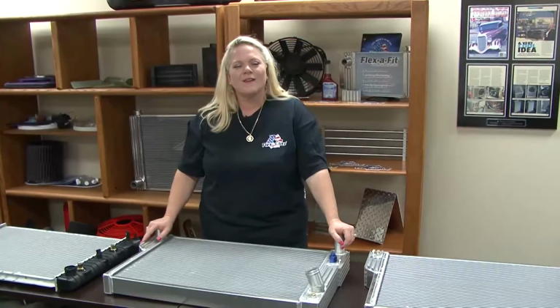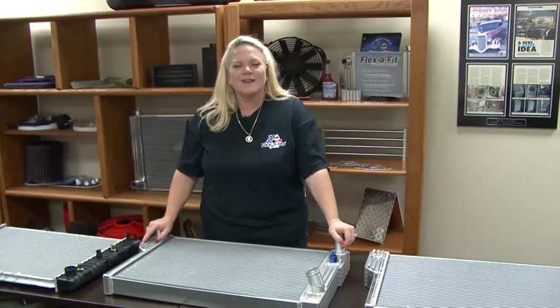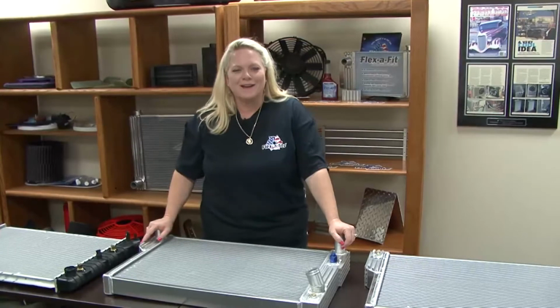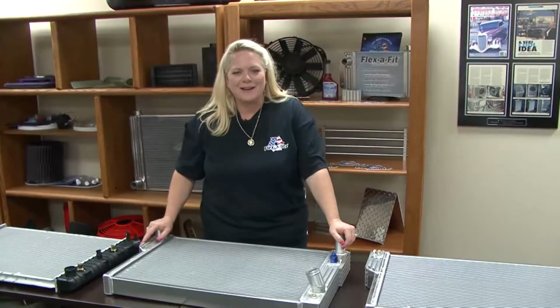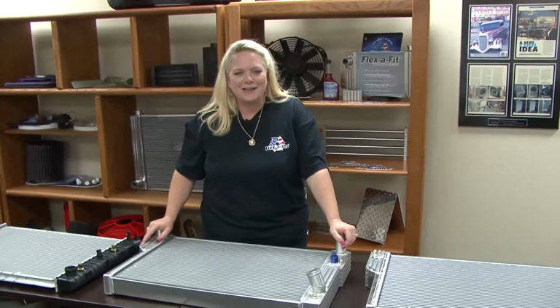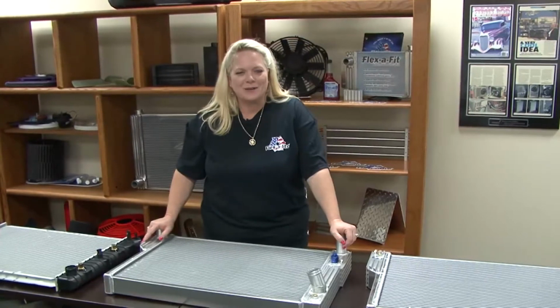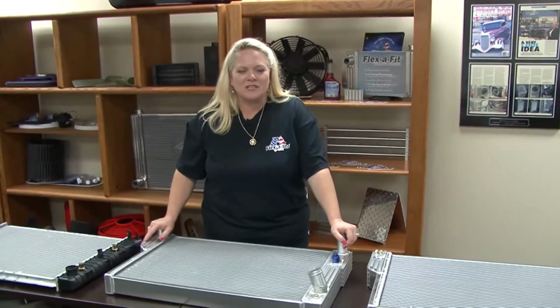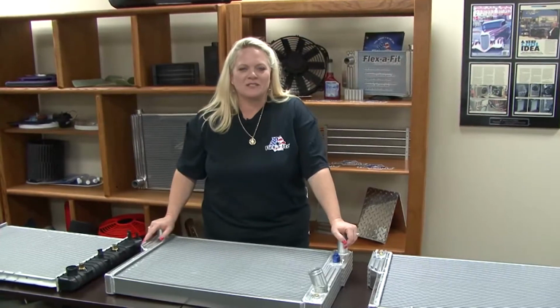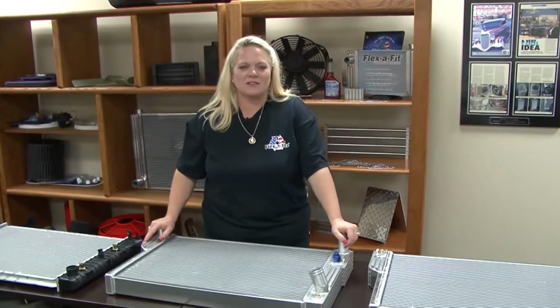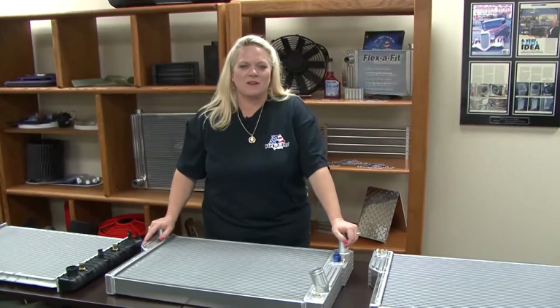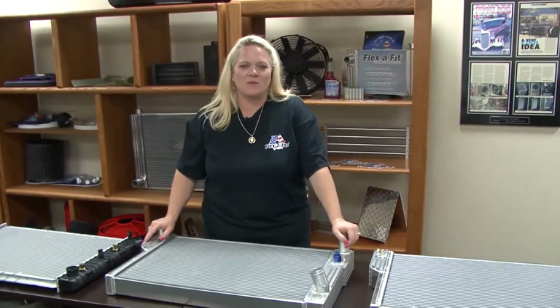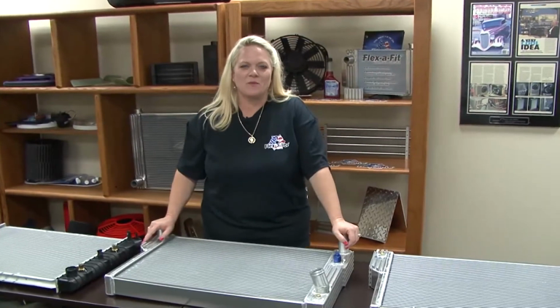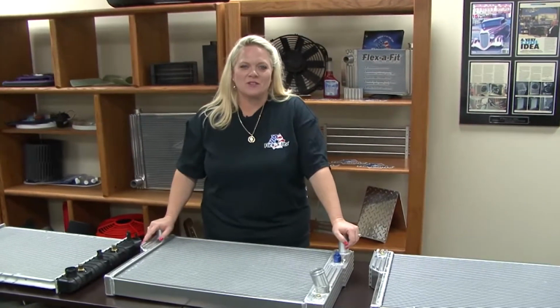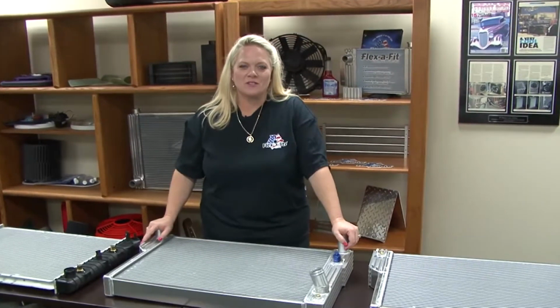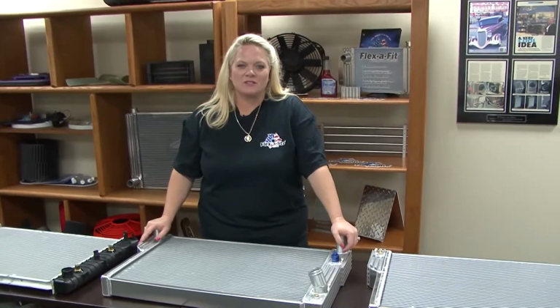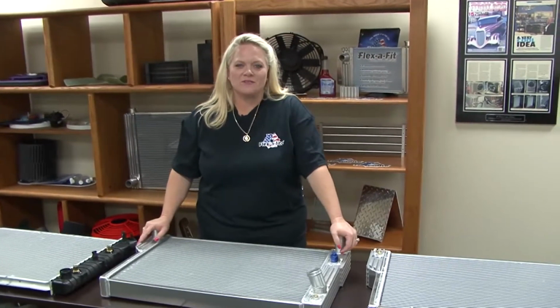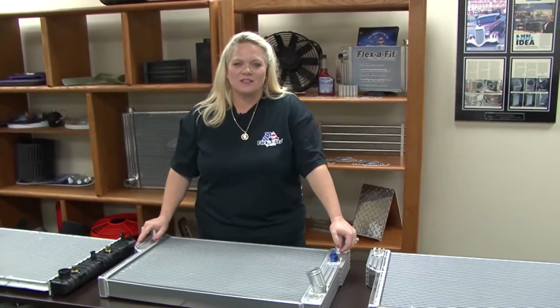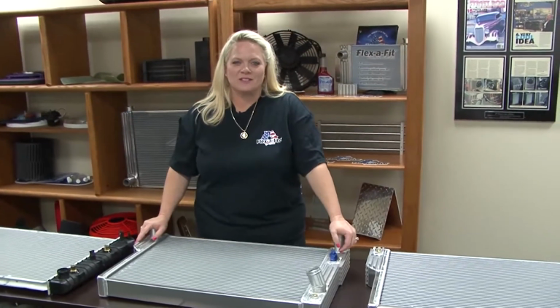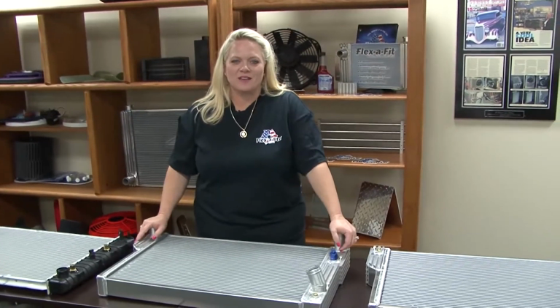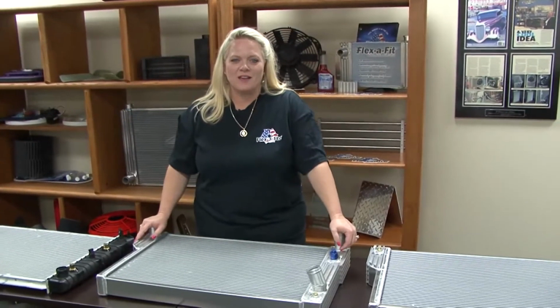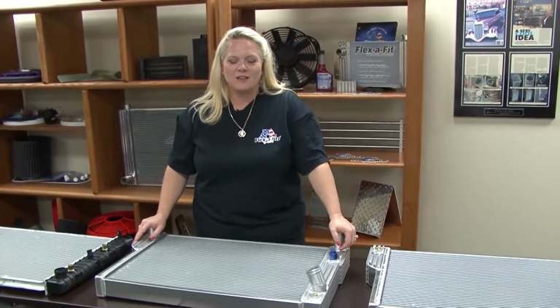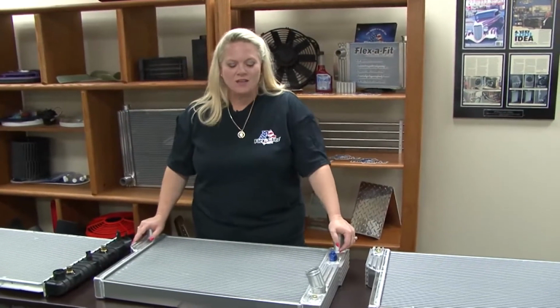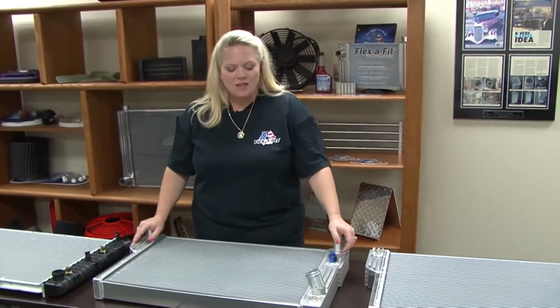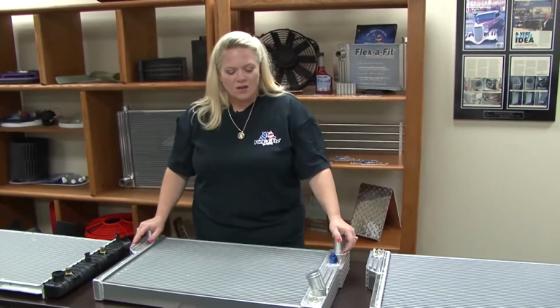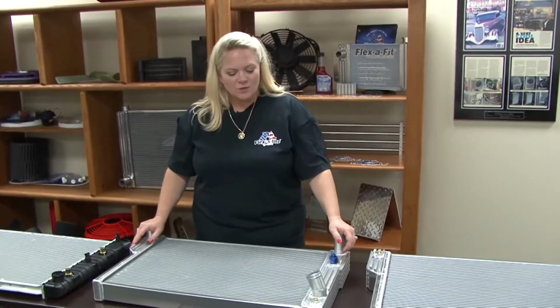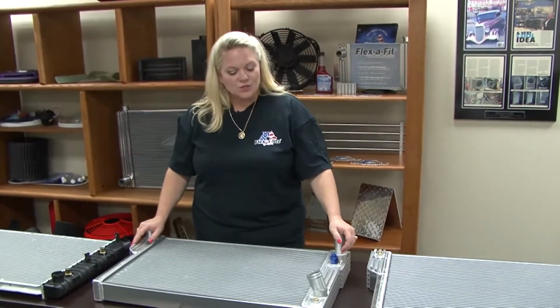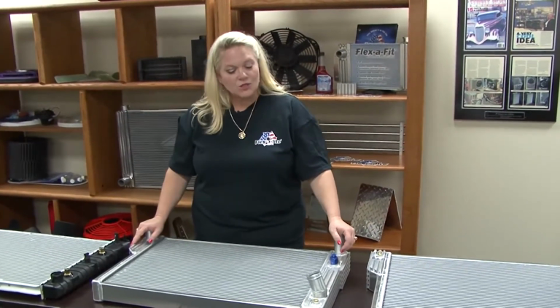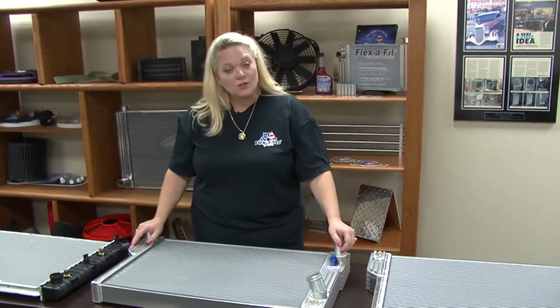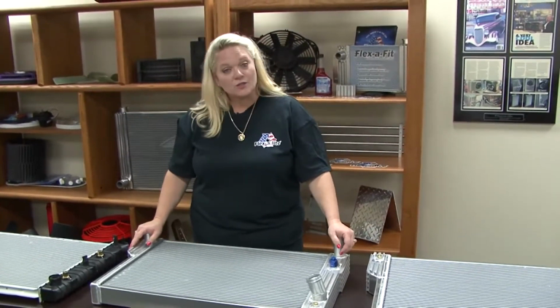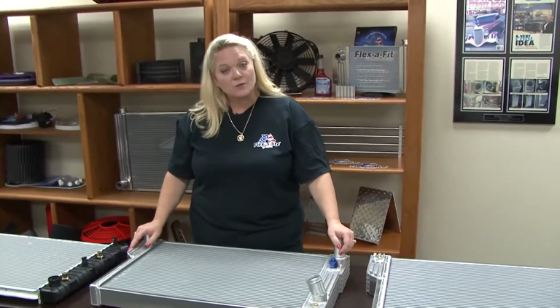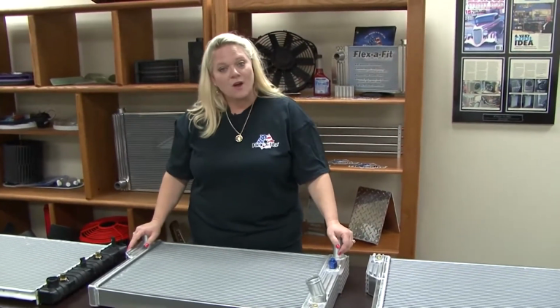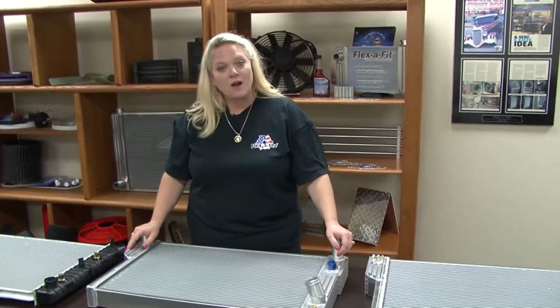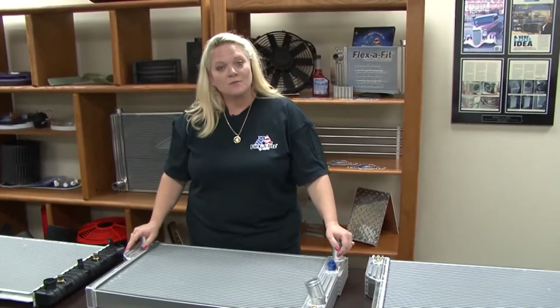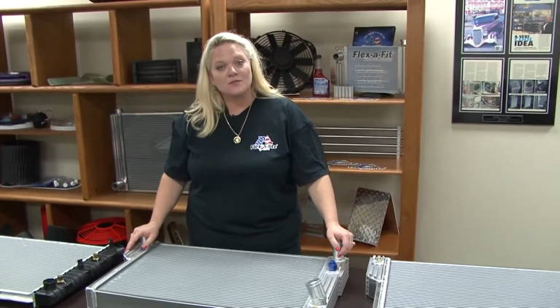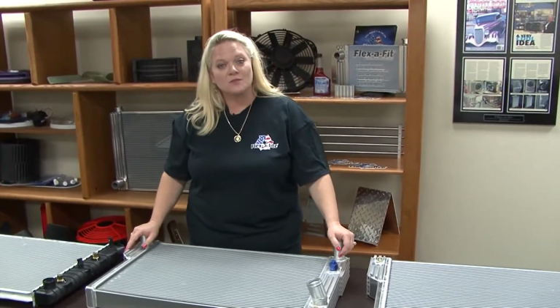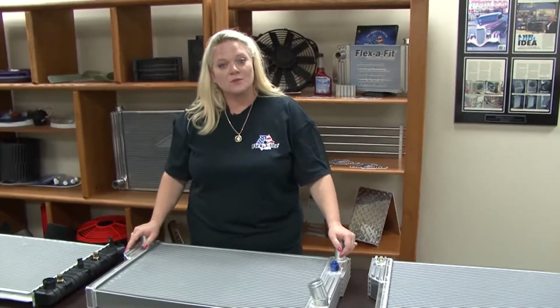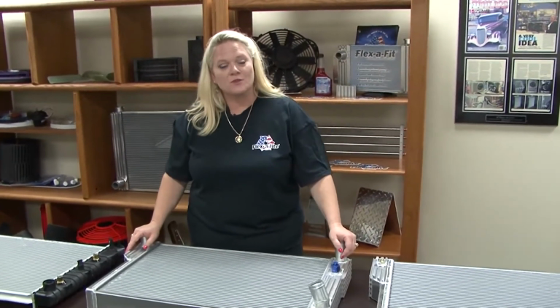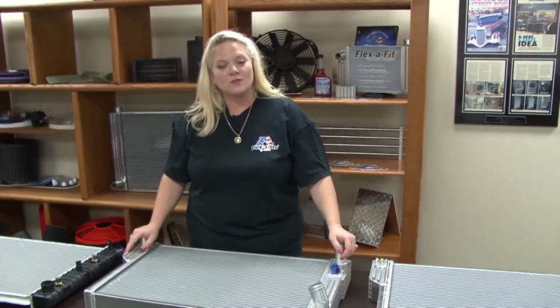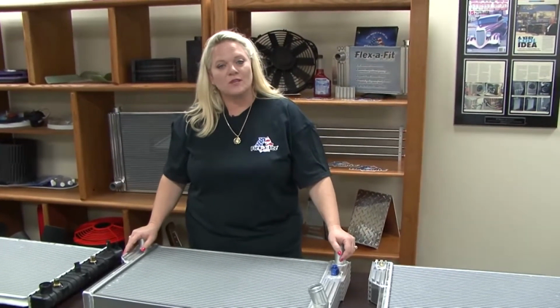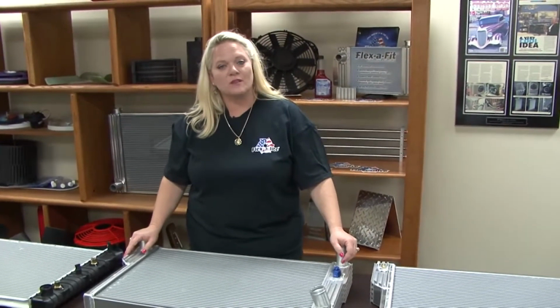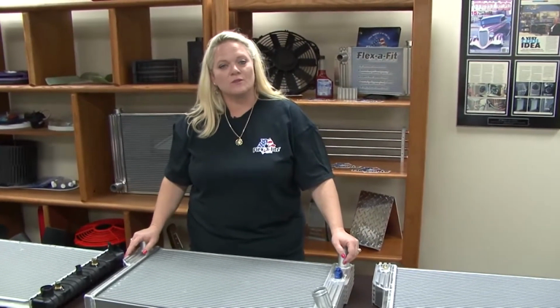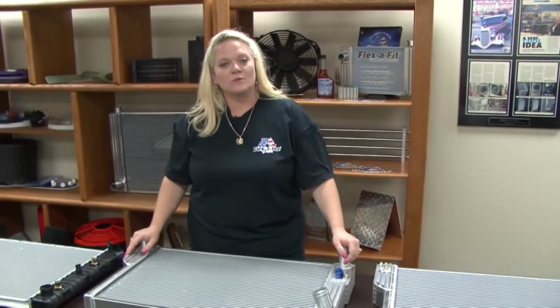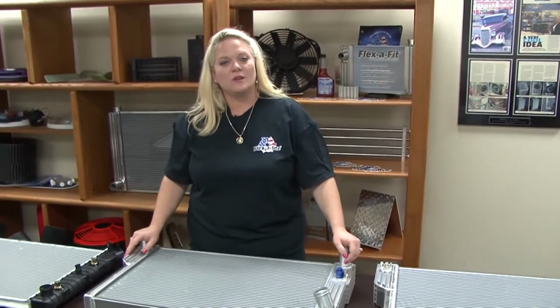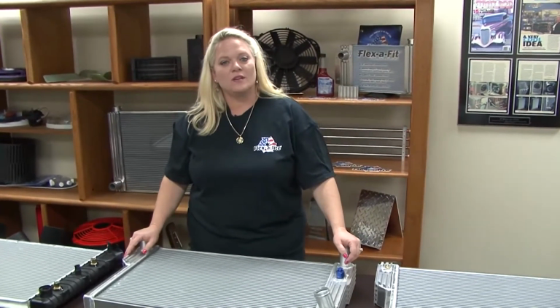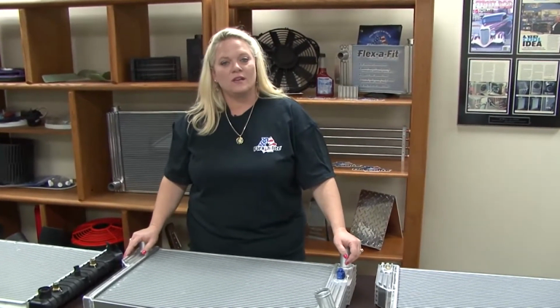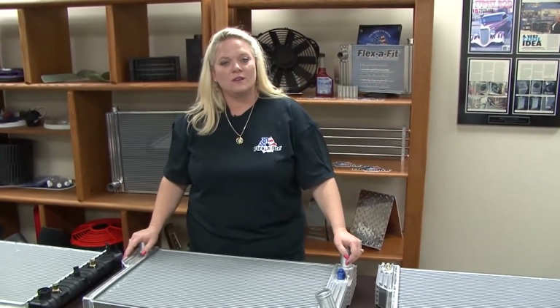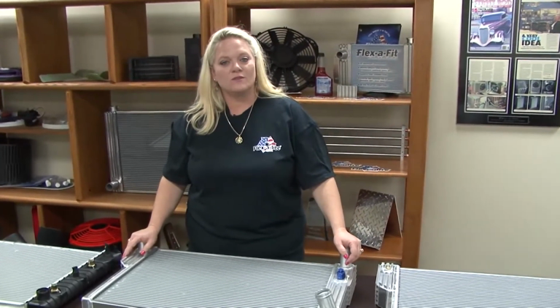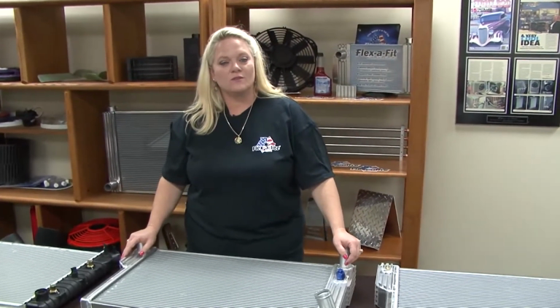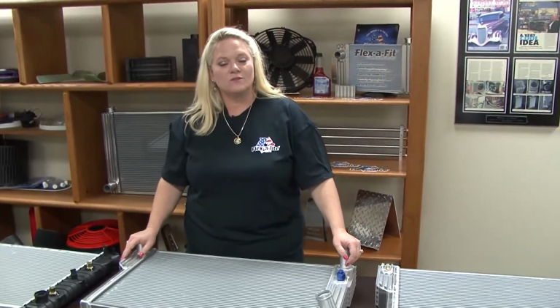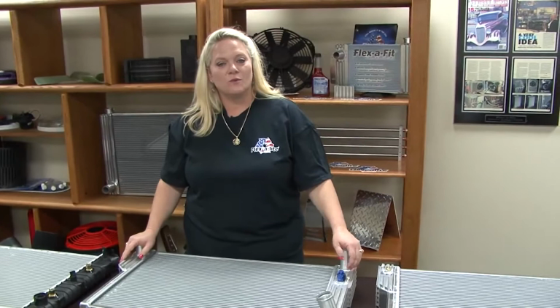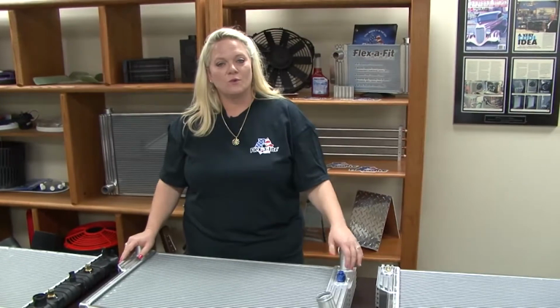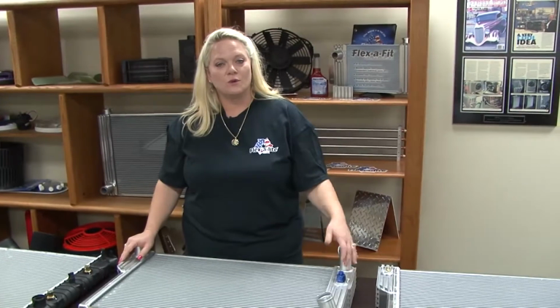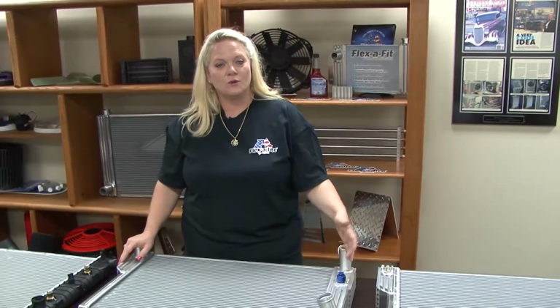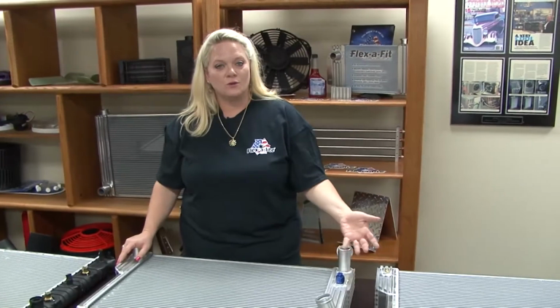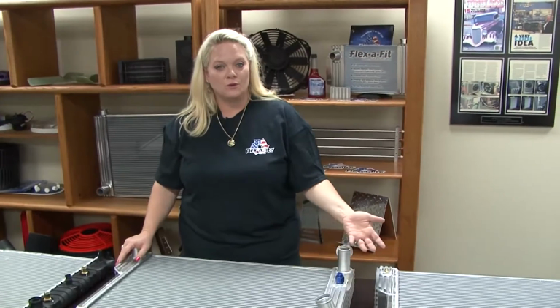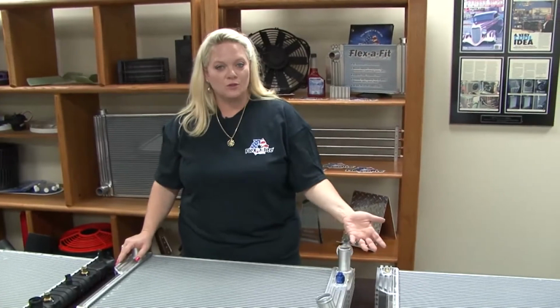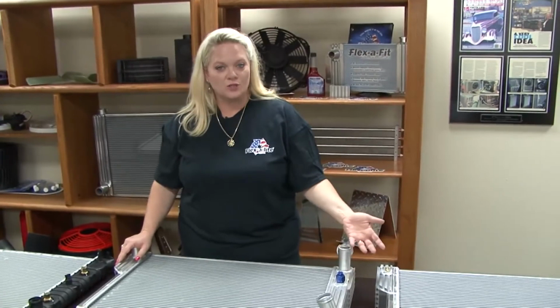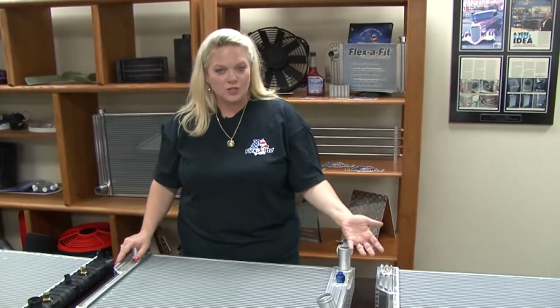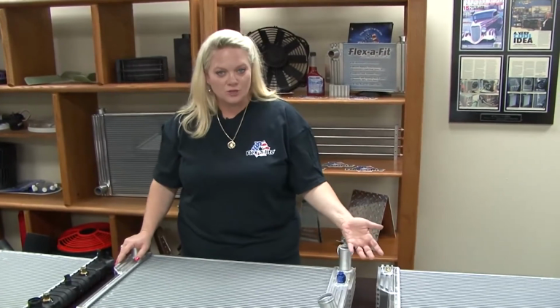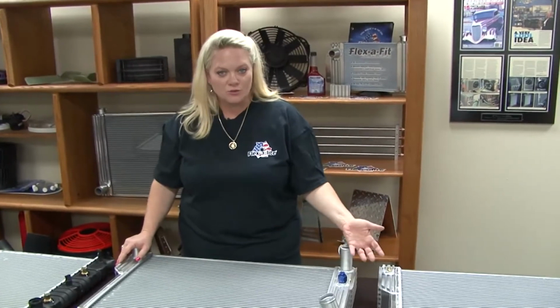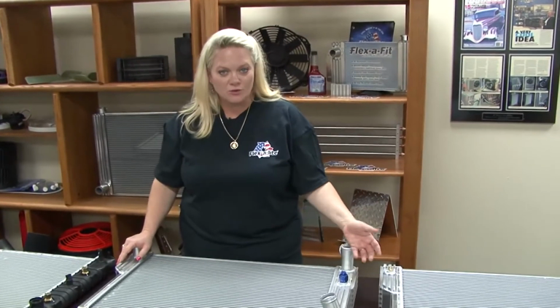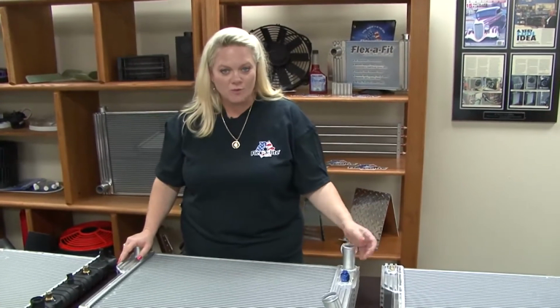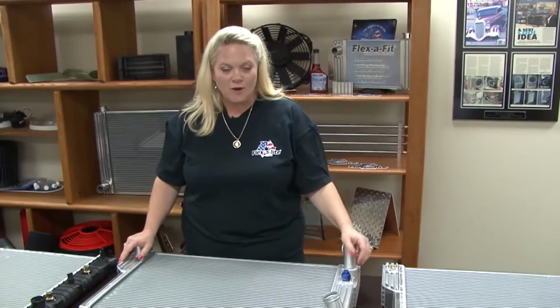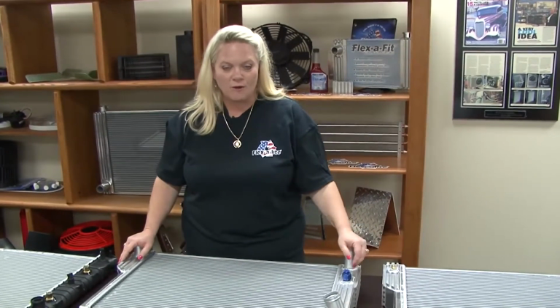Hi, I'm Lisa and I'm the president of Flexi-Lite. I want to show you some options when you're looking at the radiators for your Gen 2 Camaro.